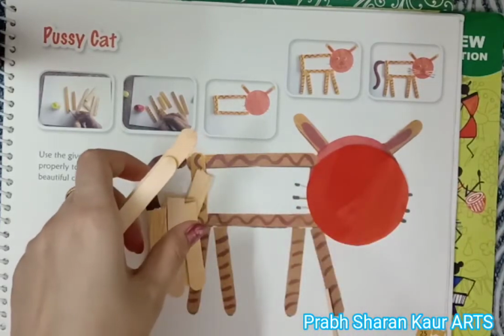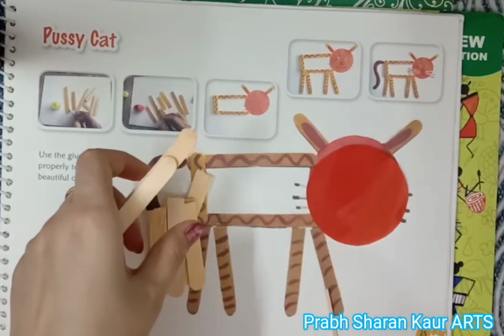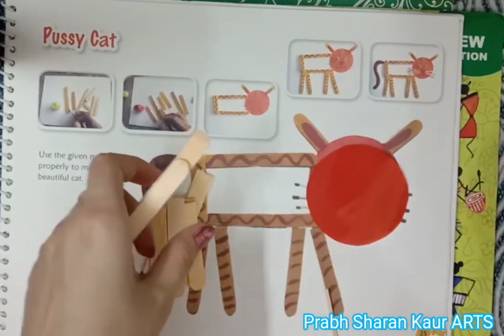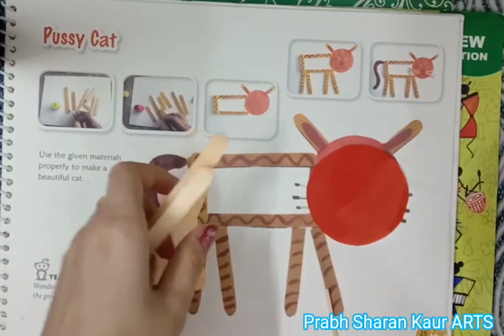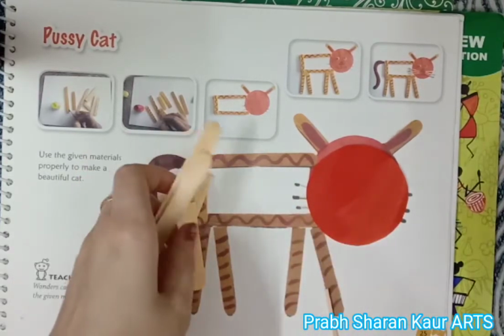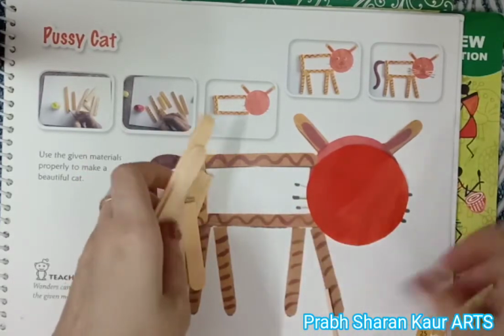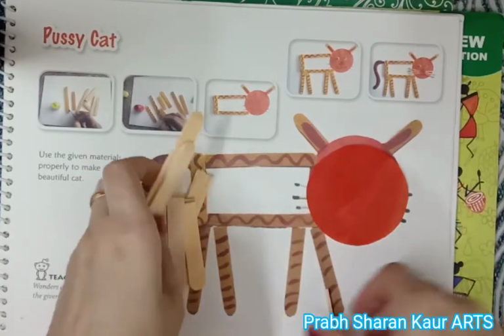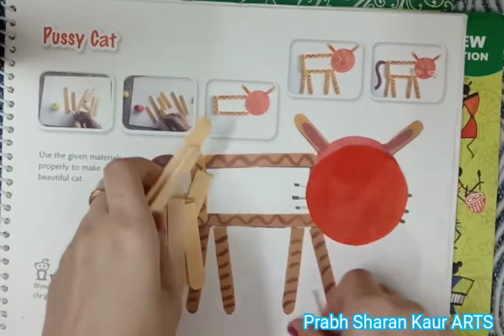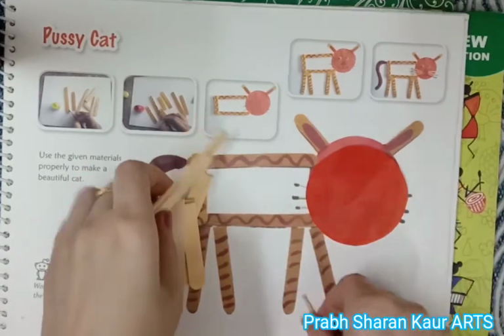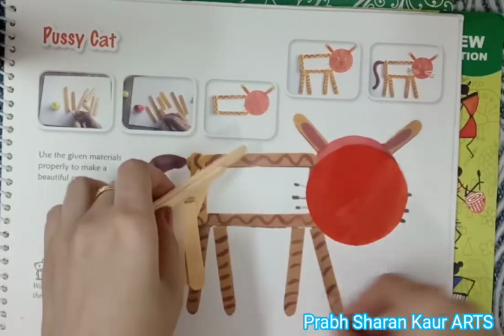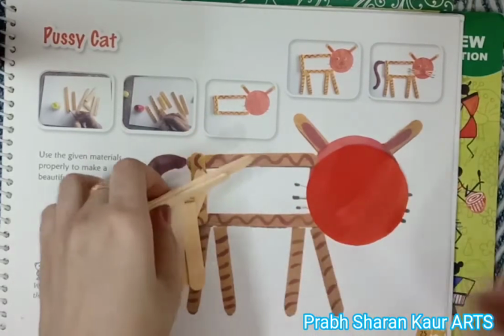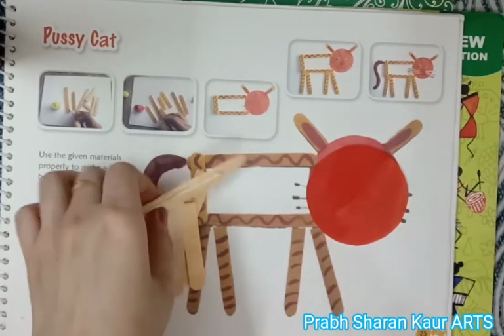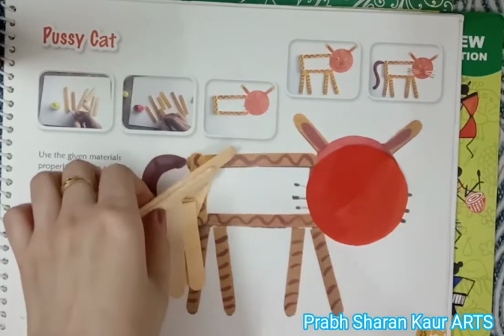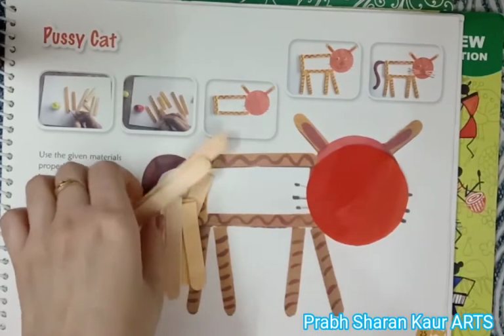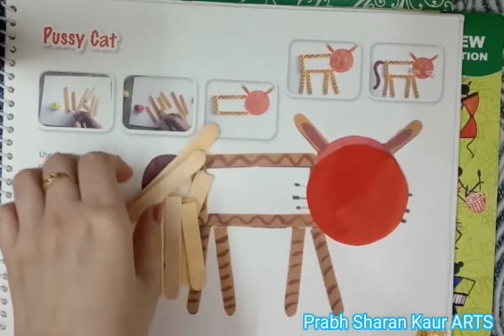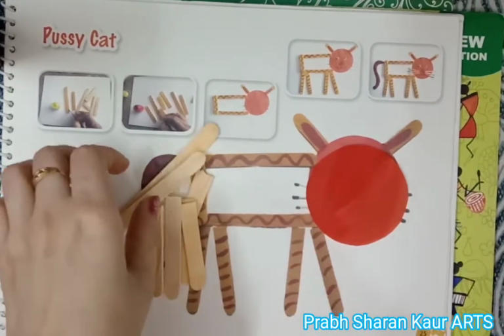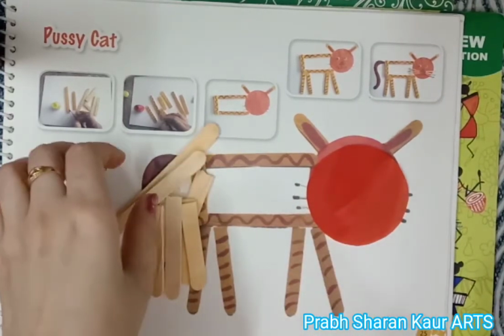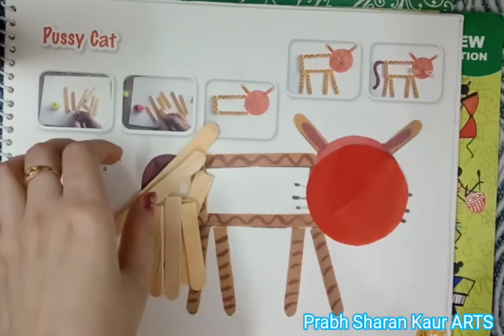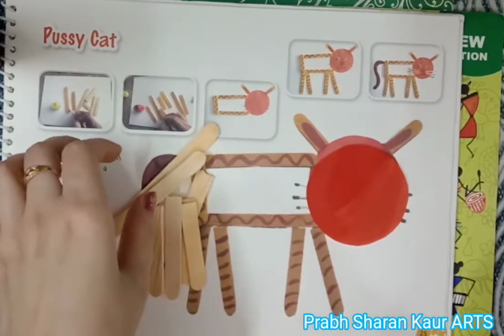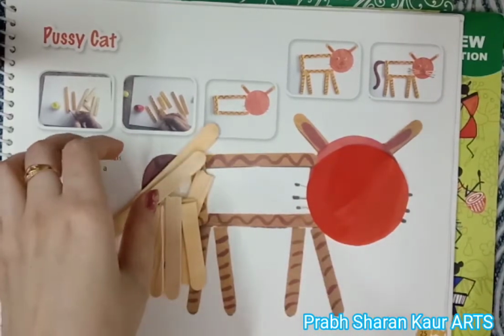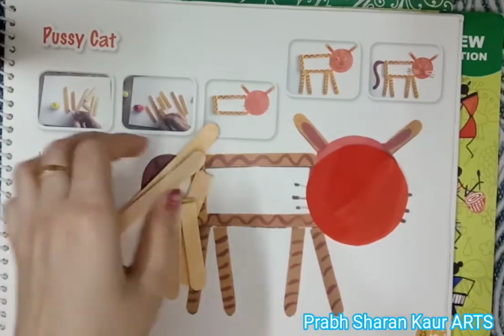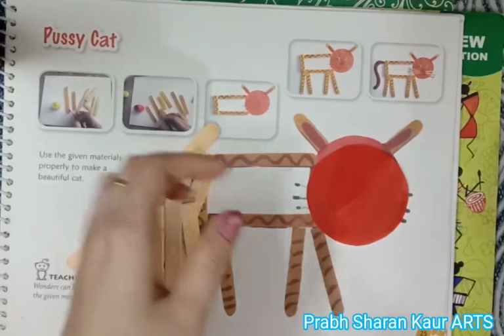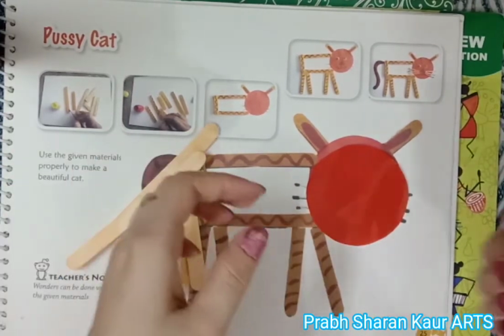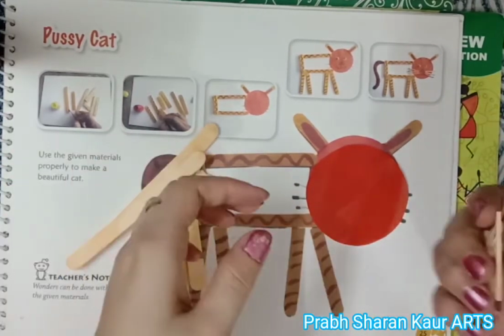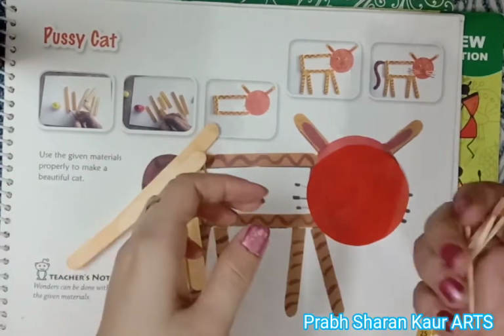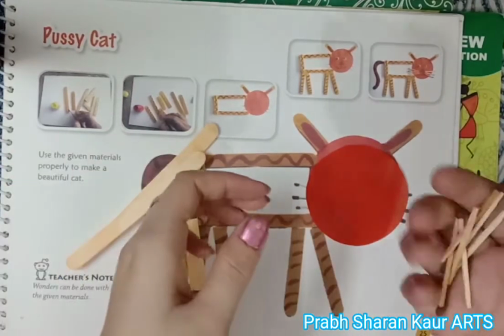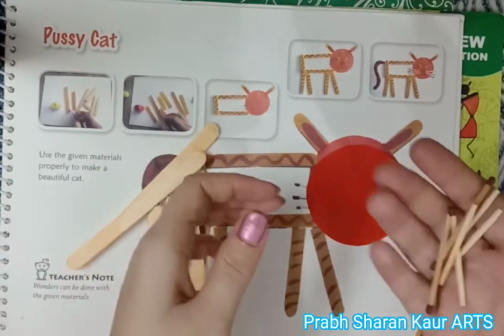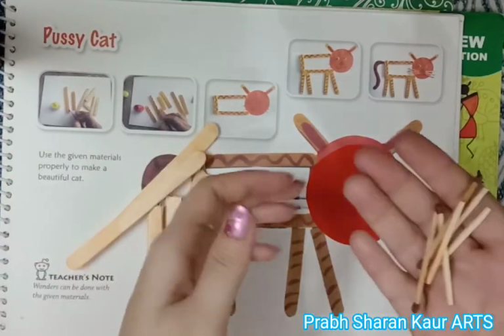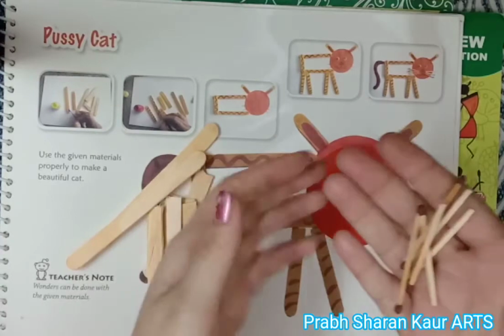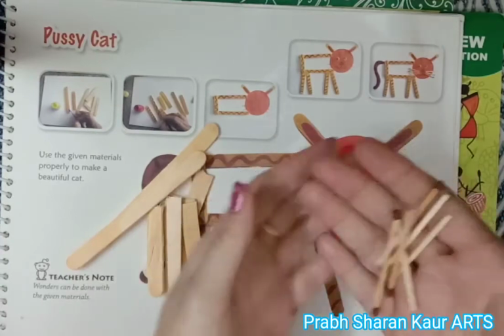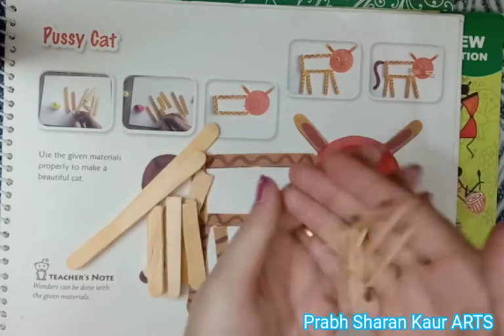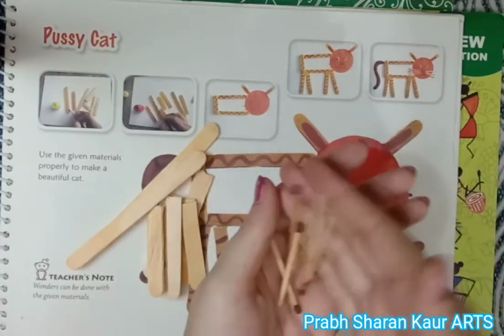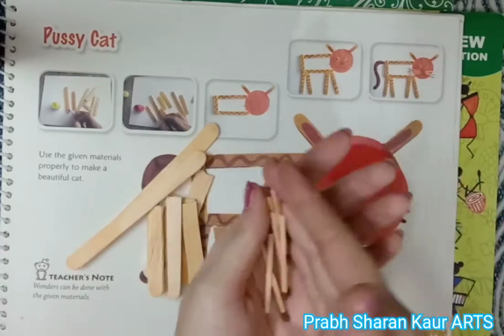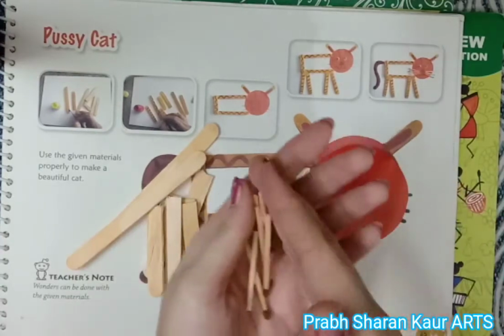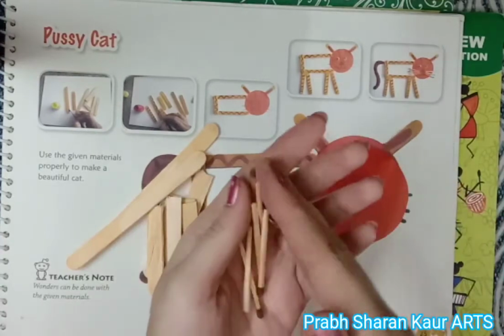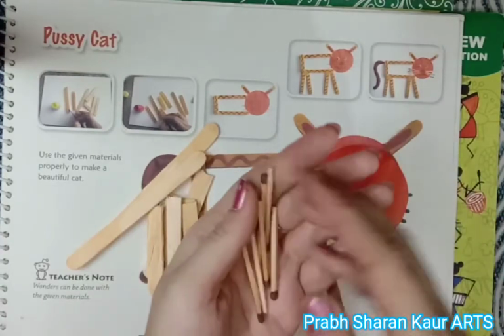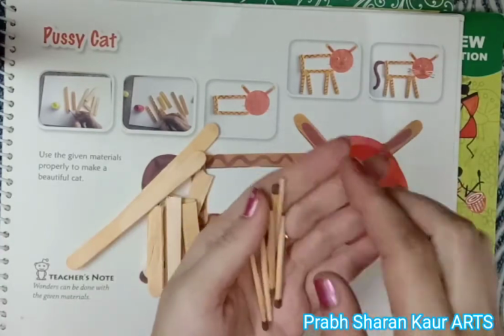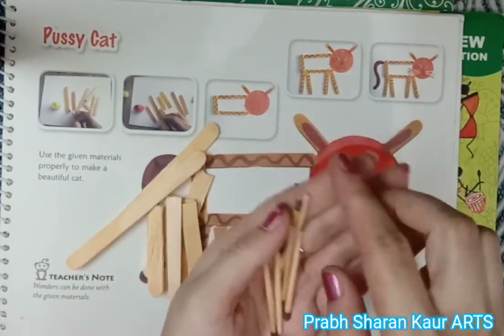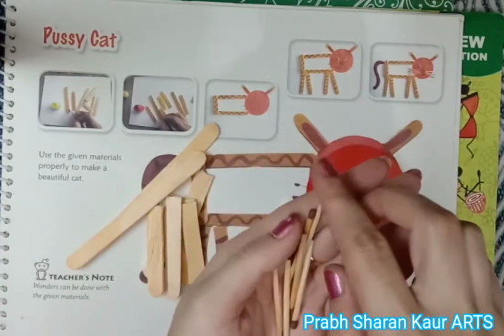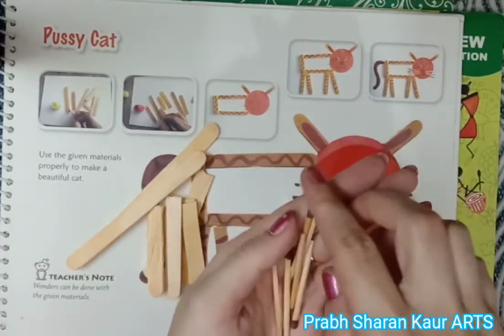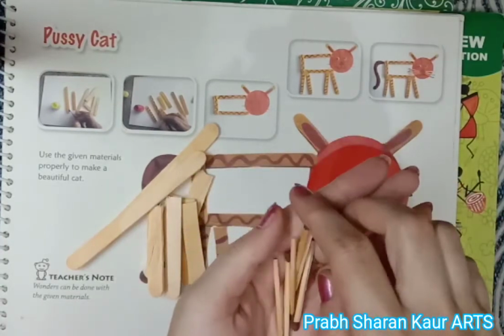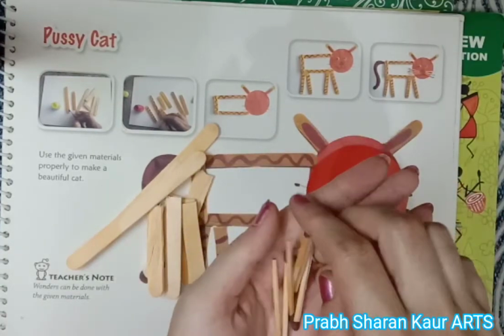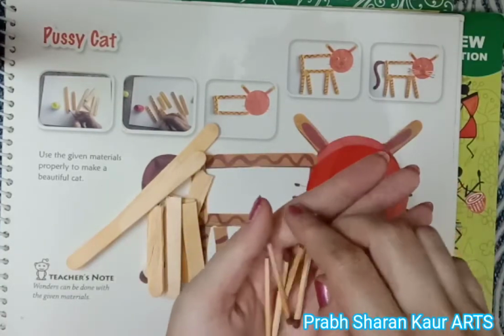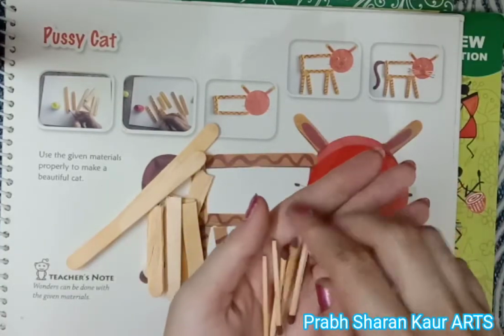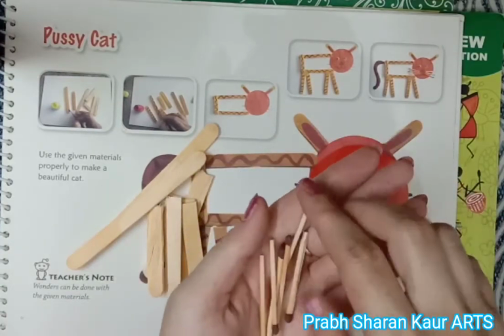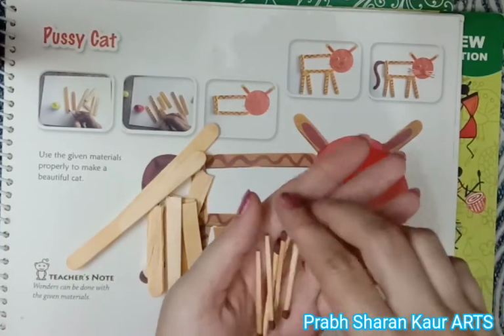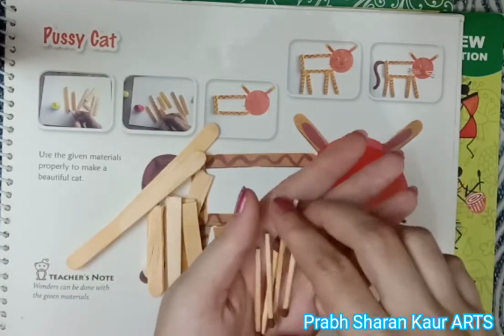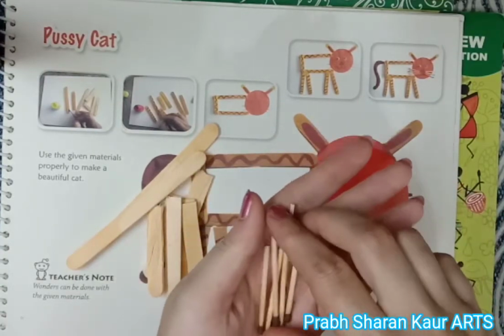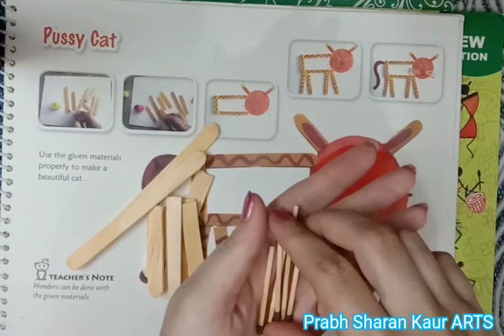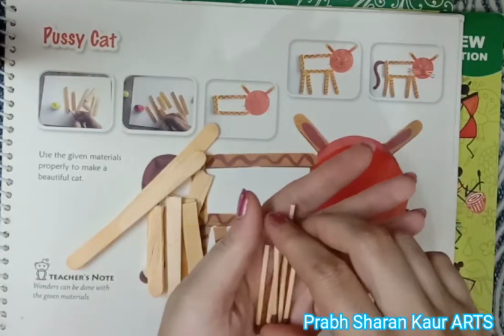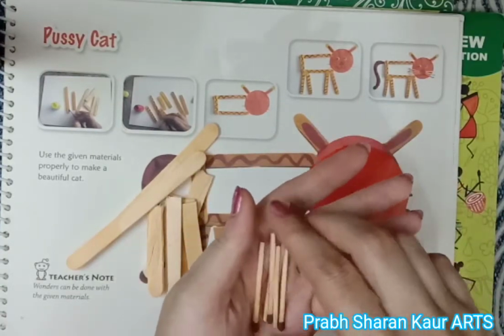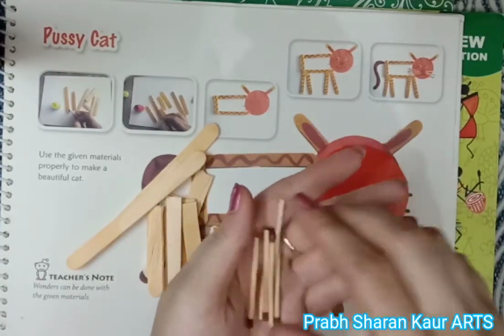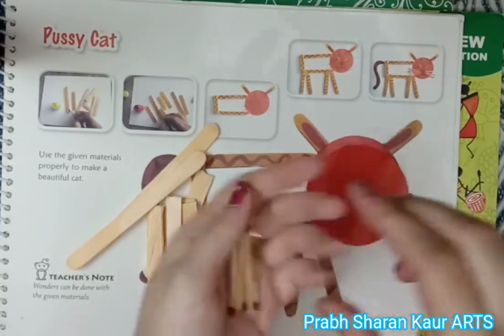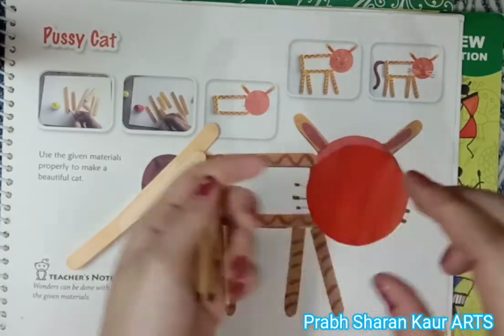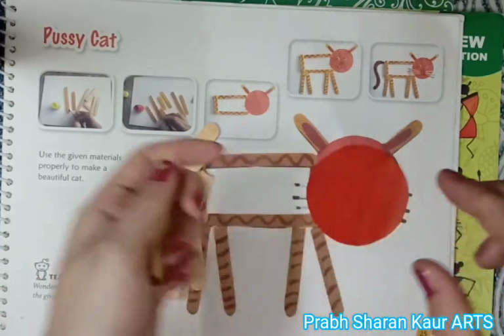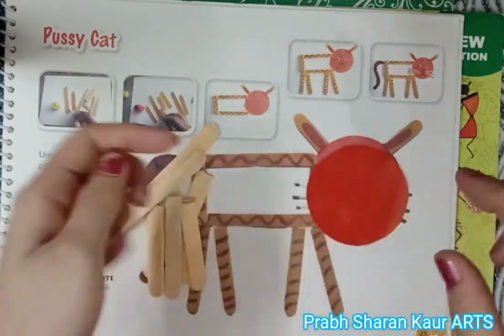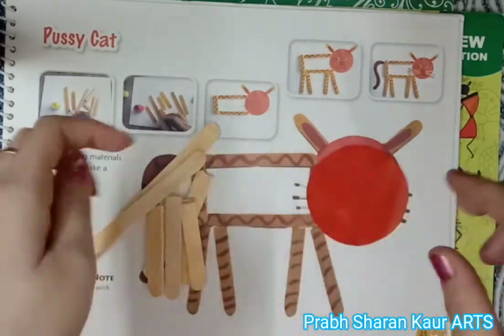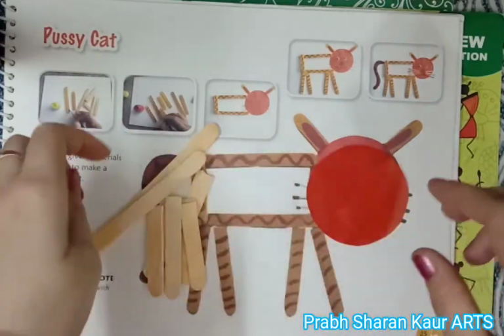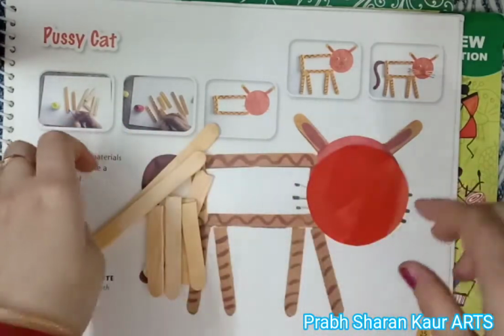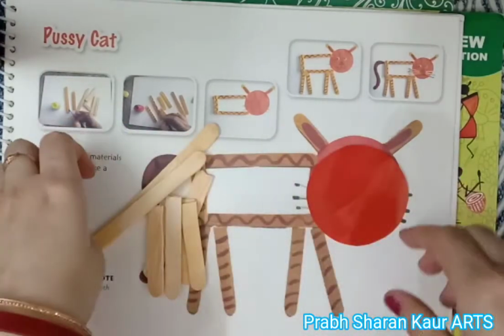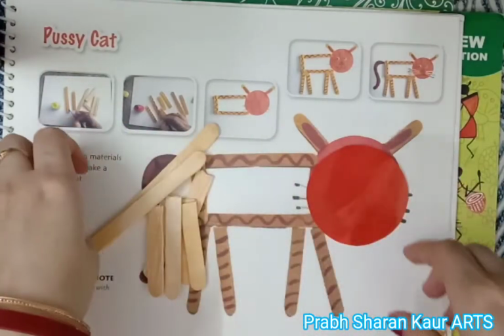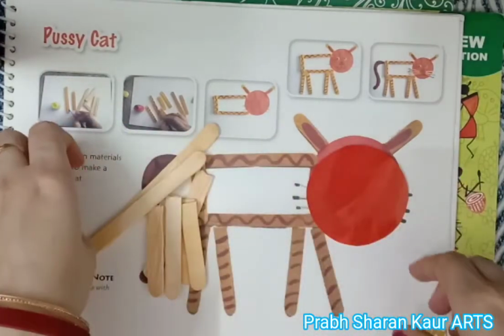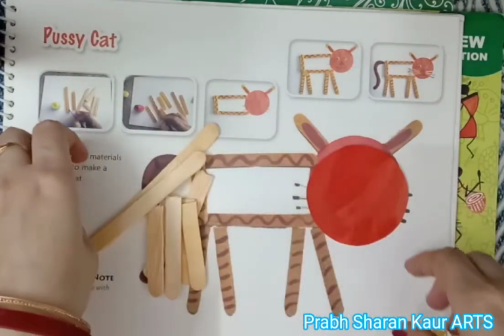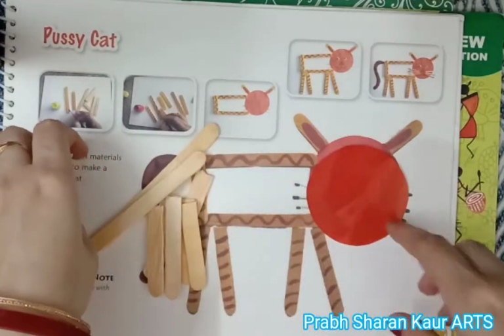And these are matte sticks. Let's start.